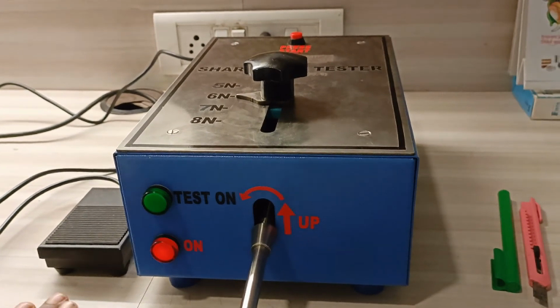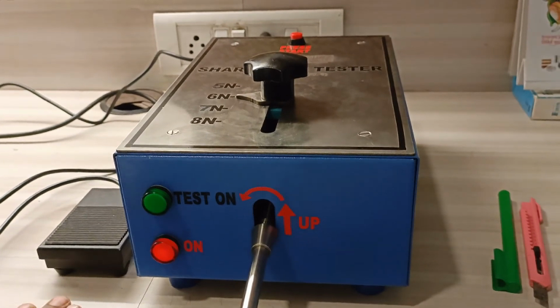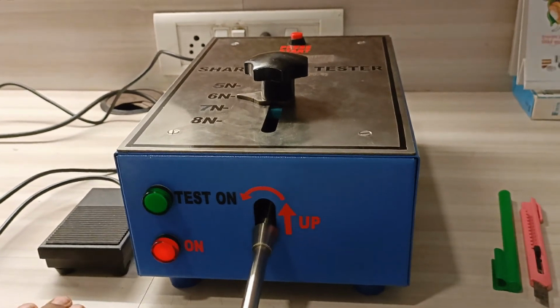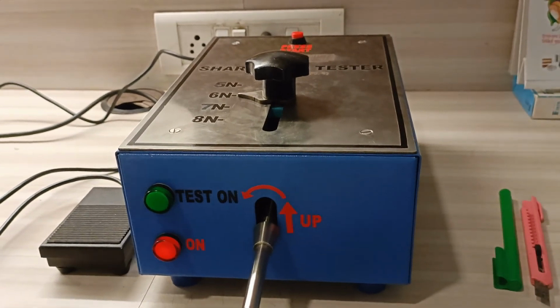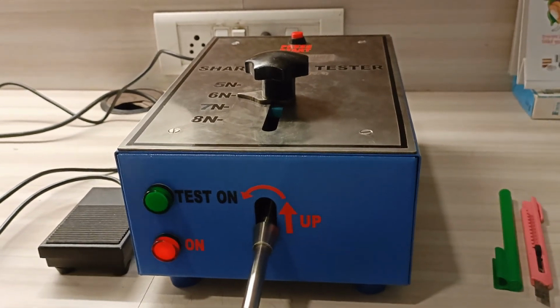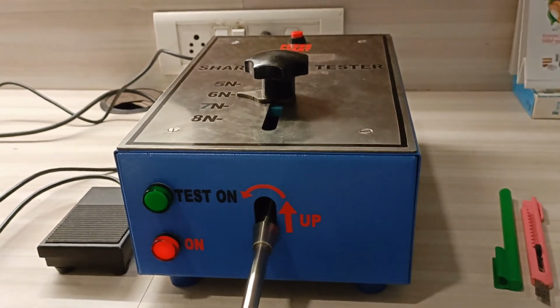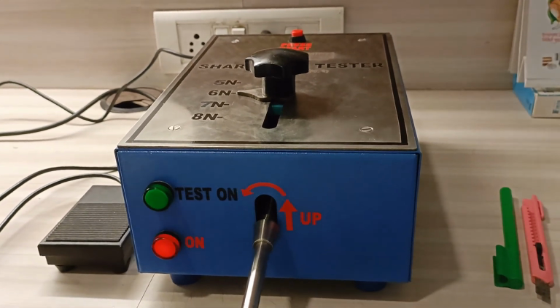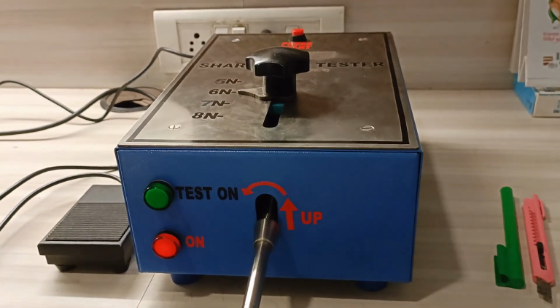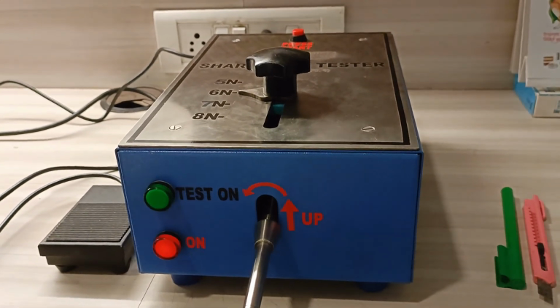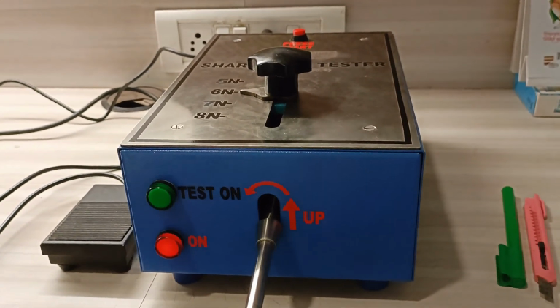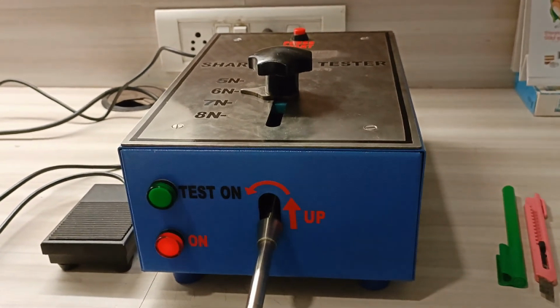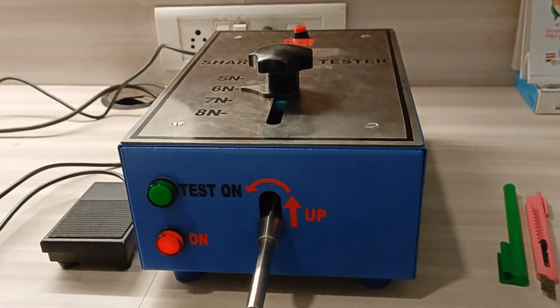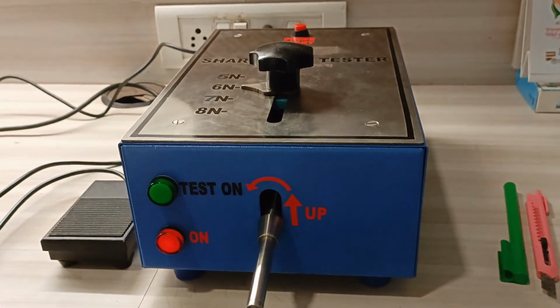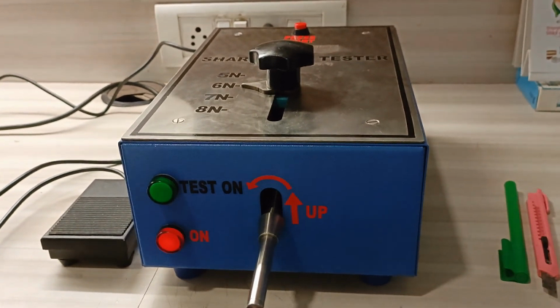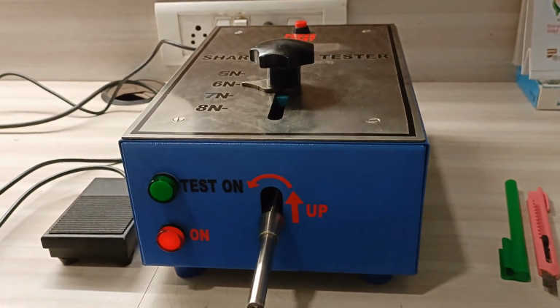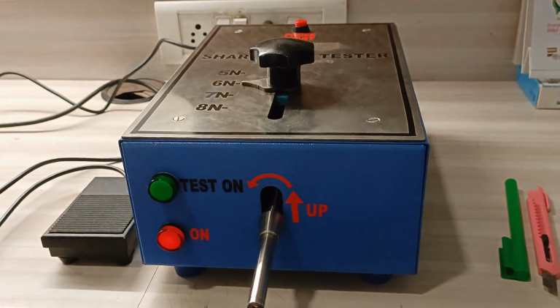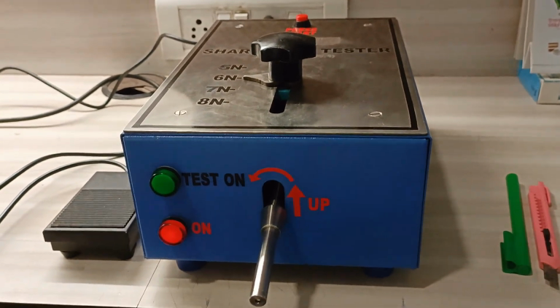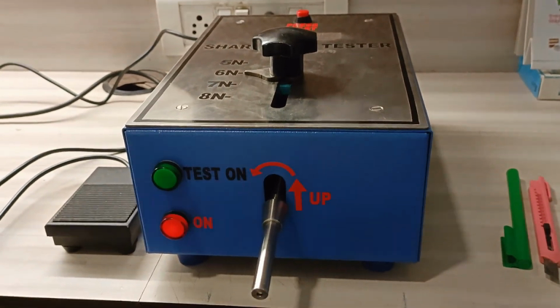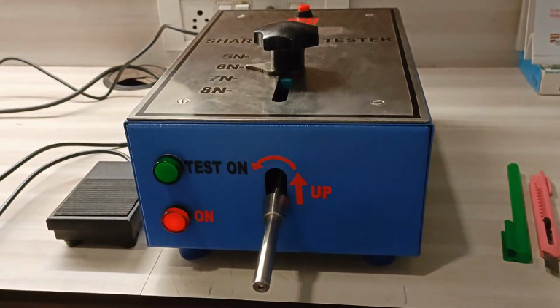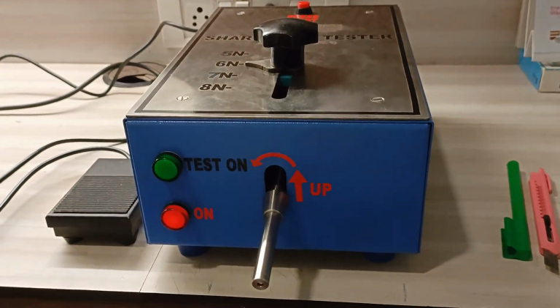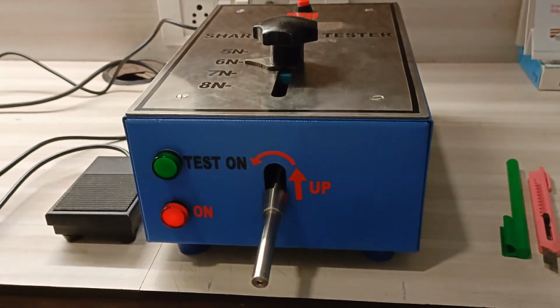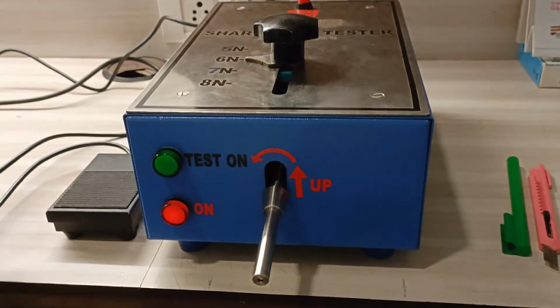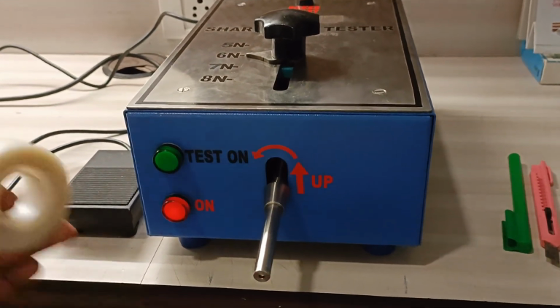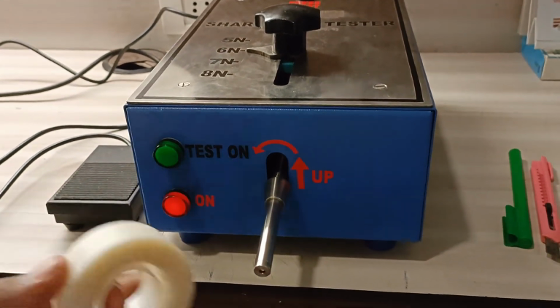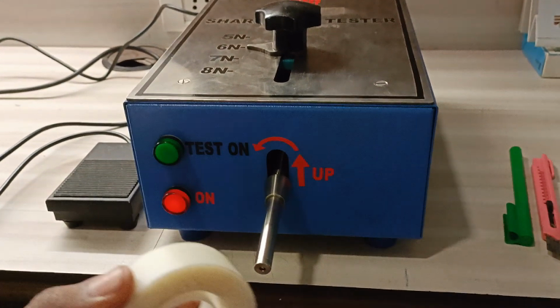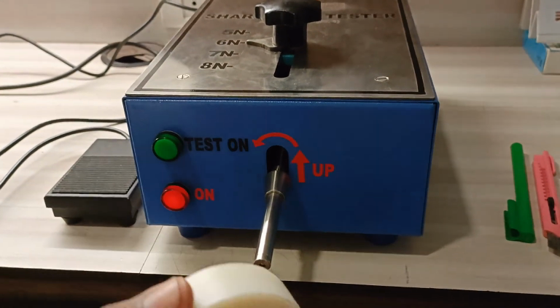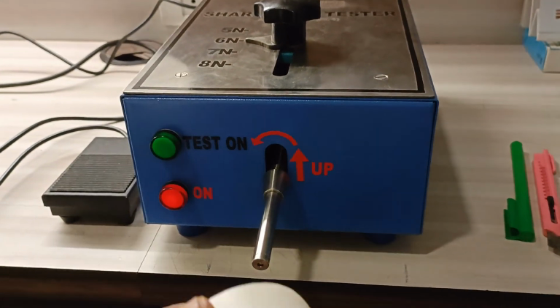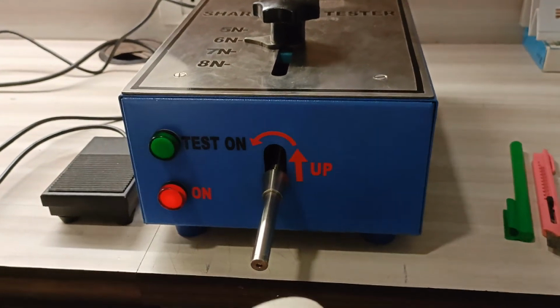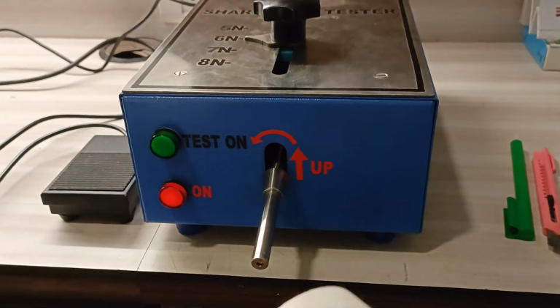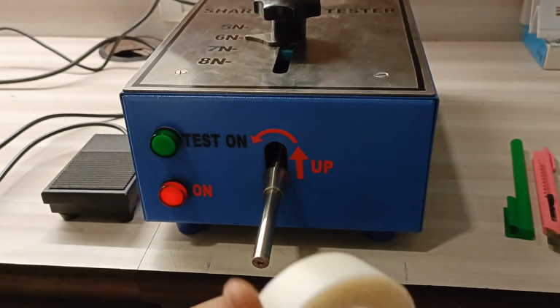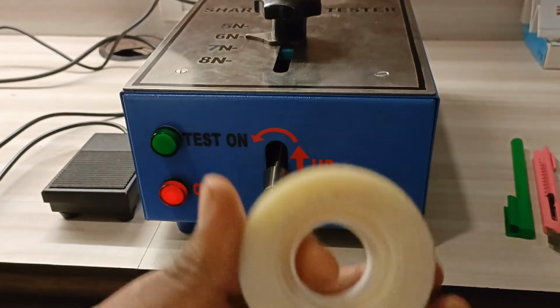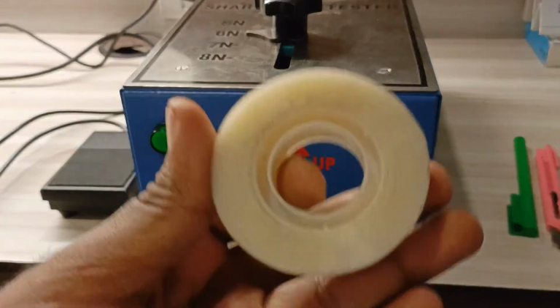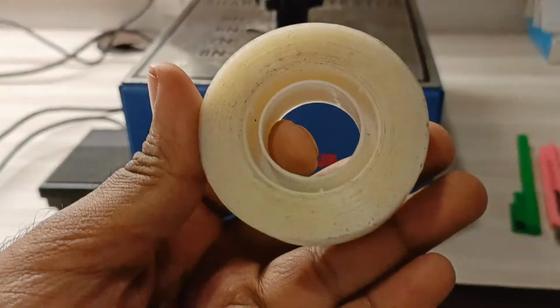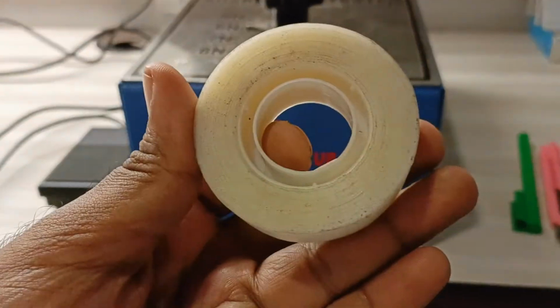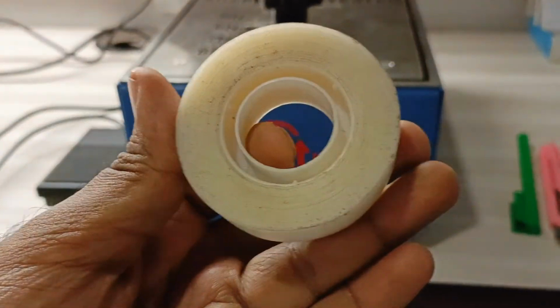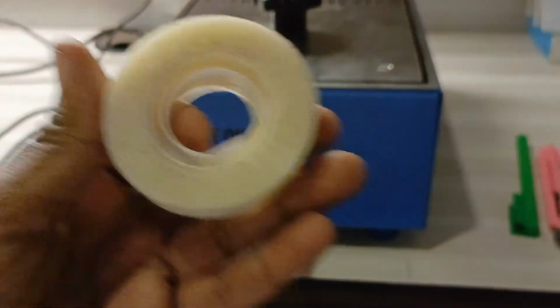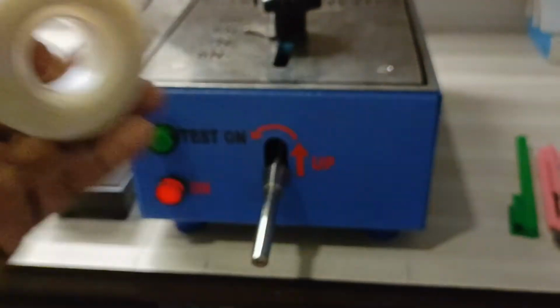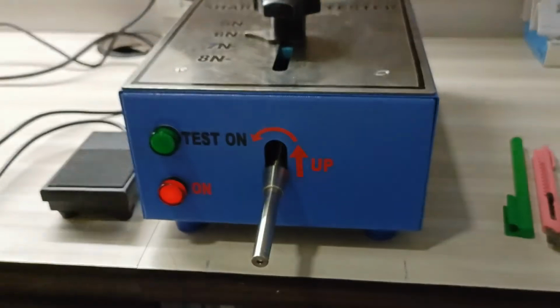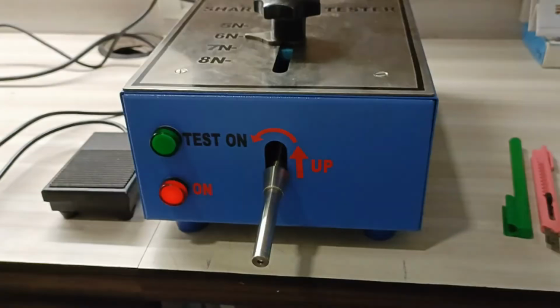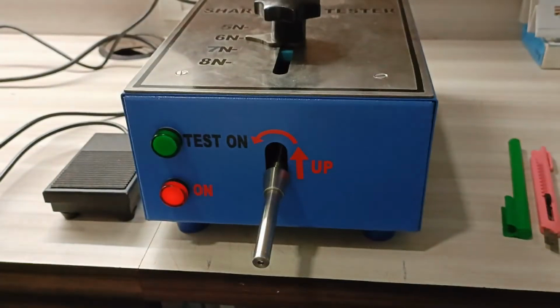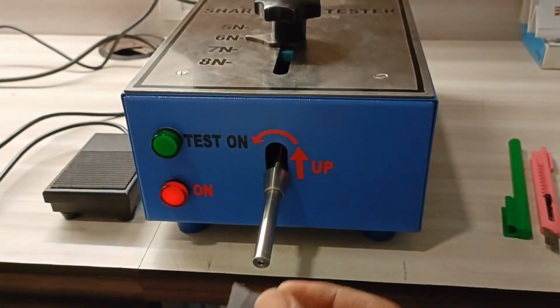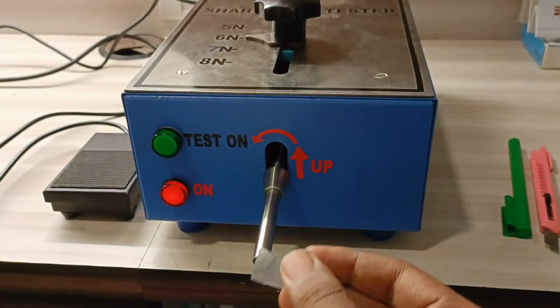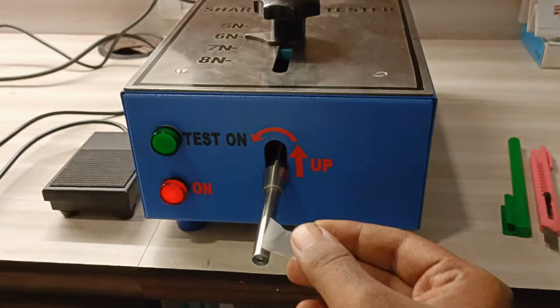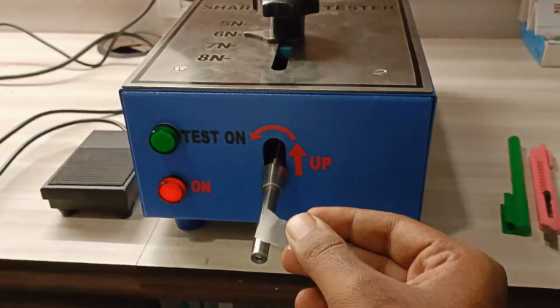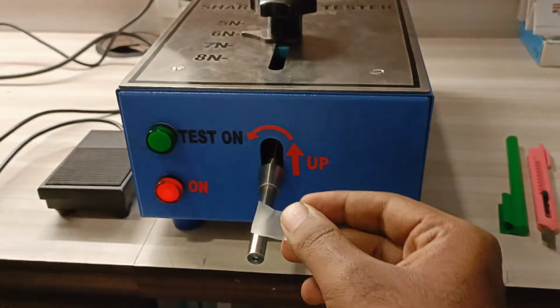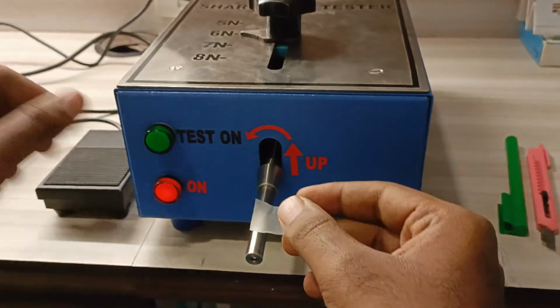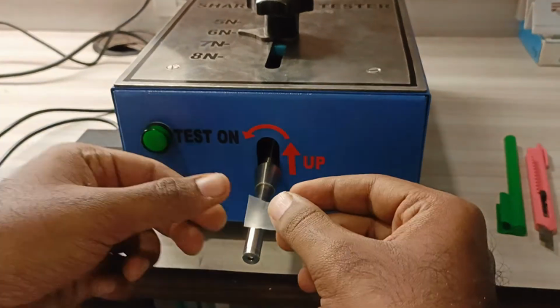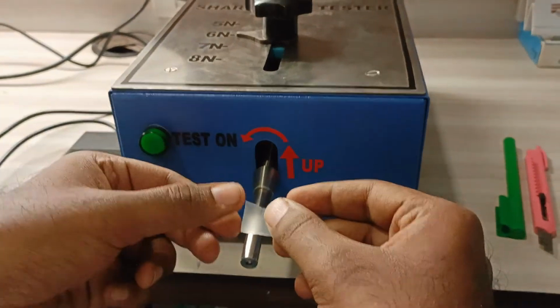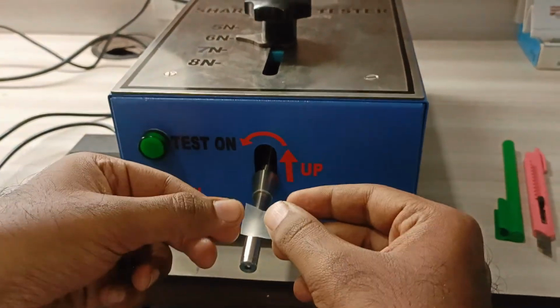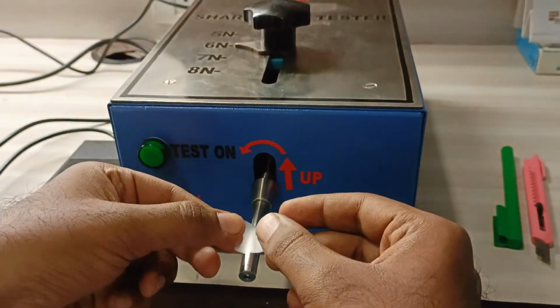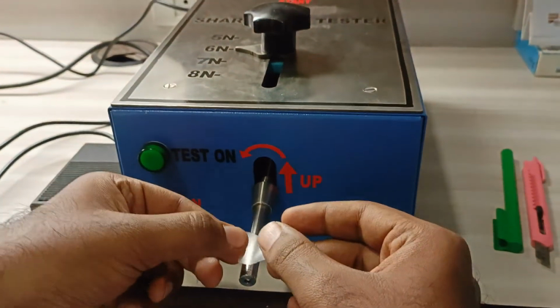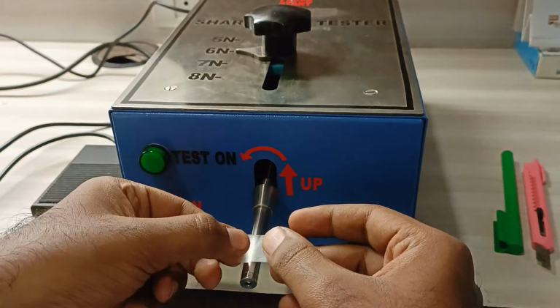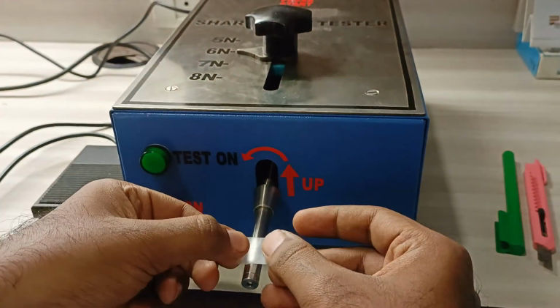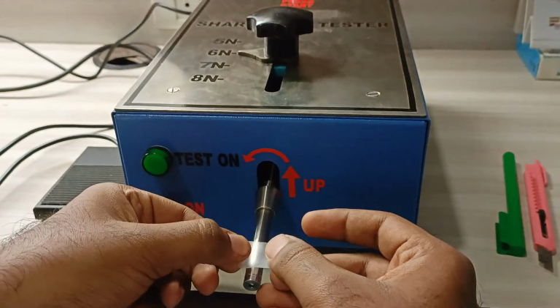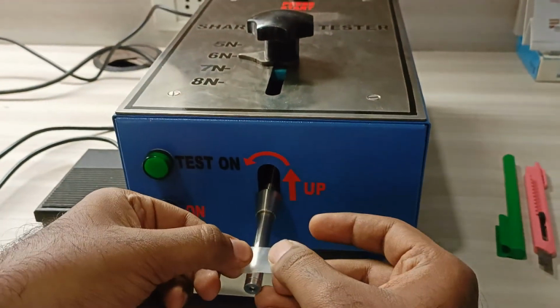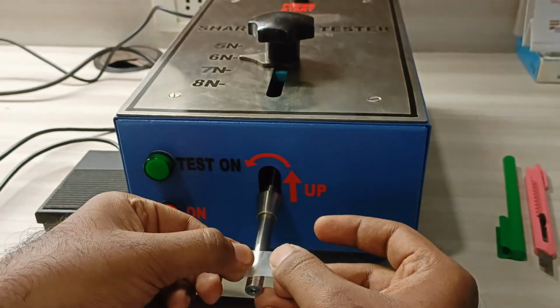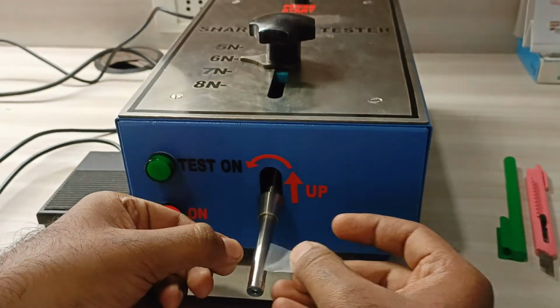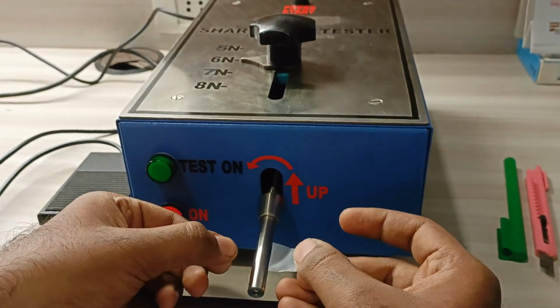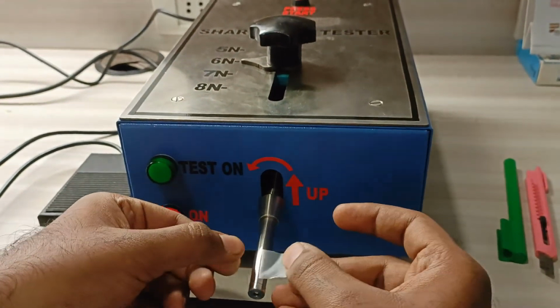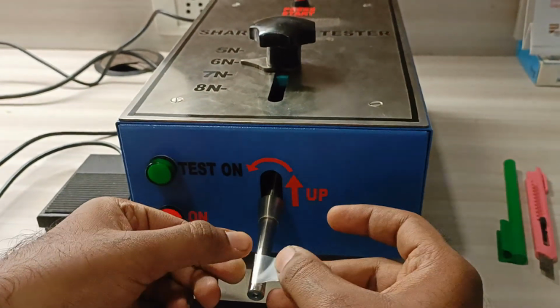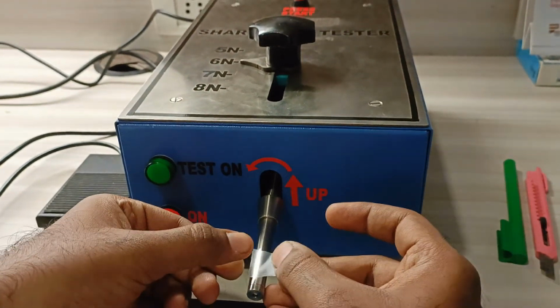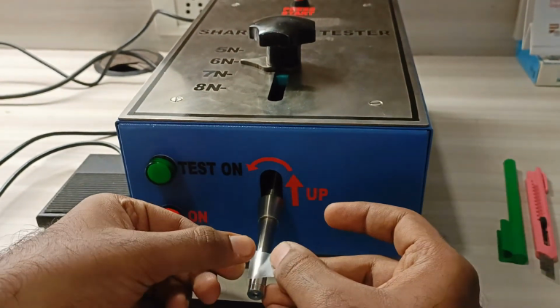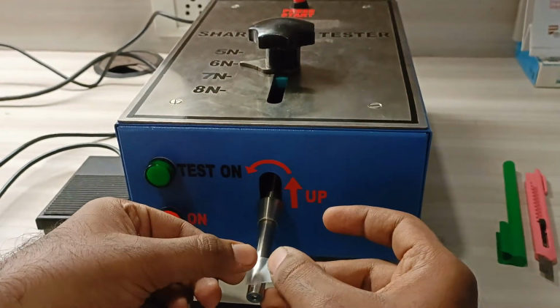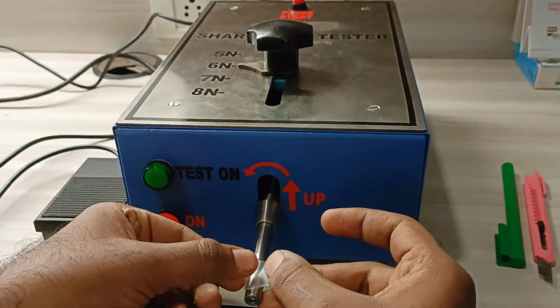To test this, we first cut a strip of the teflon tape and attach it on the mandrel.